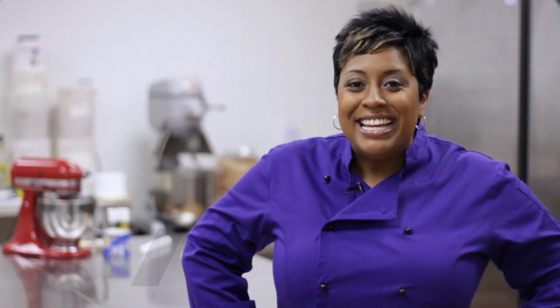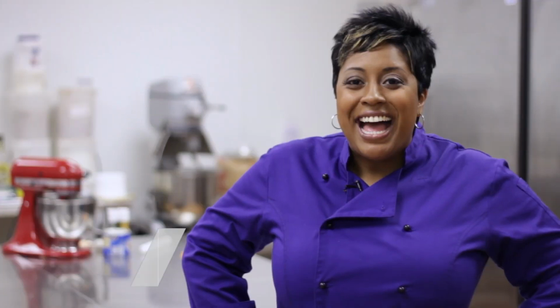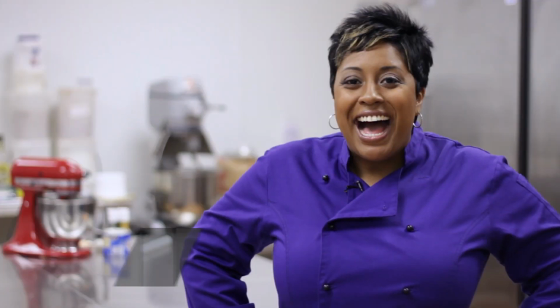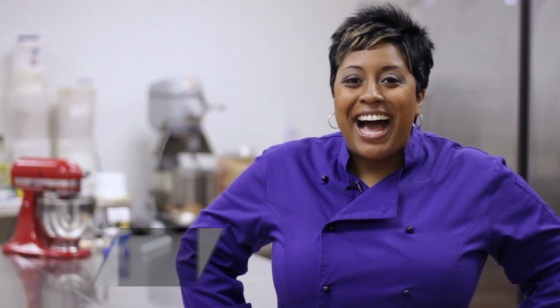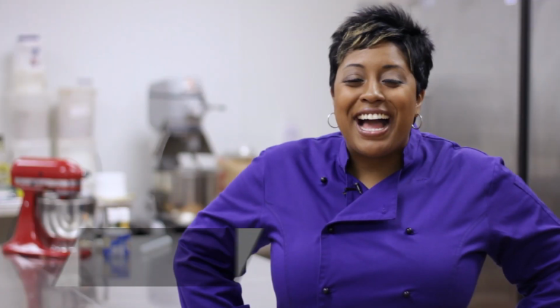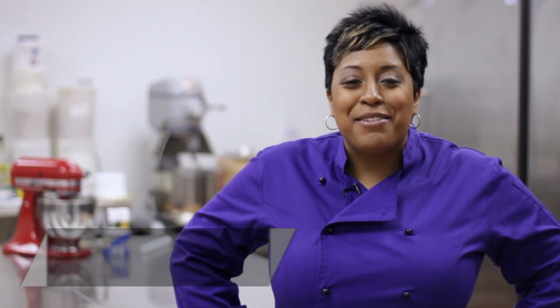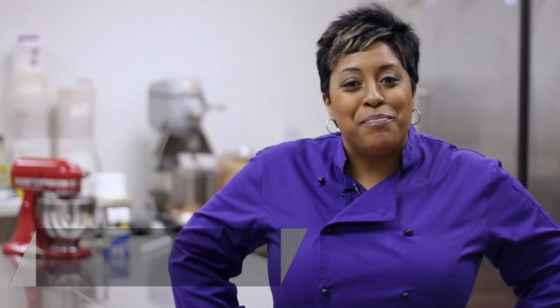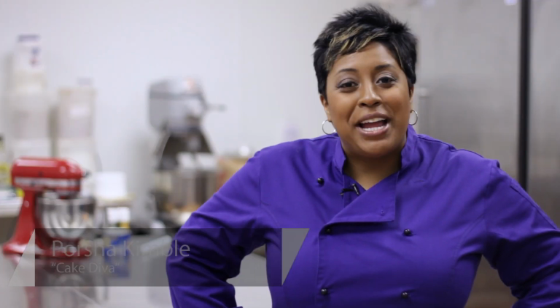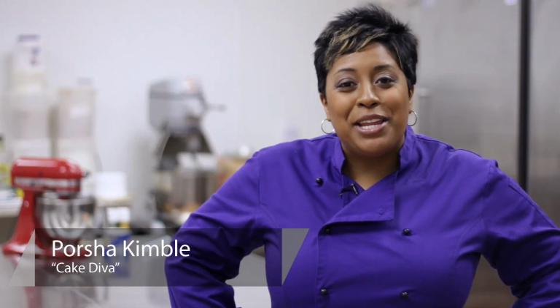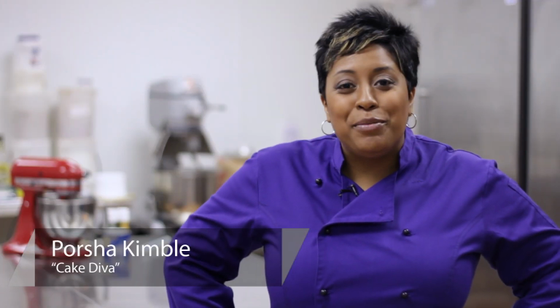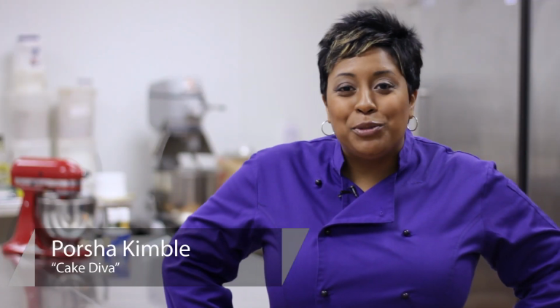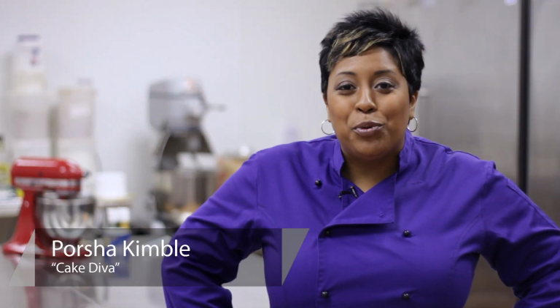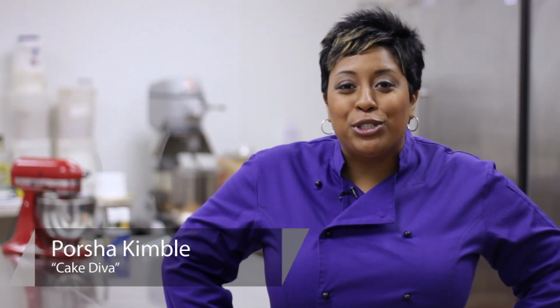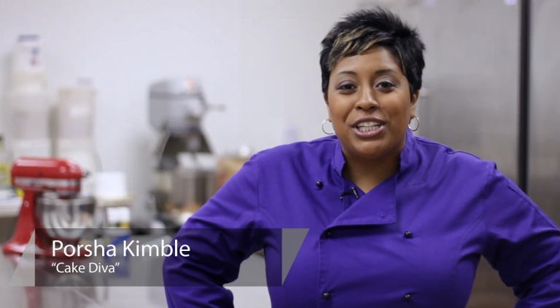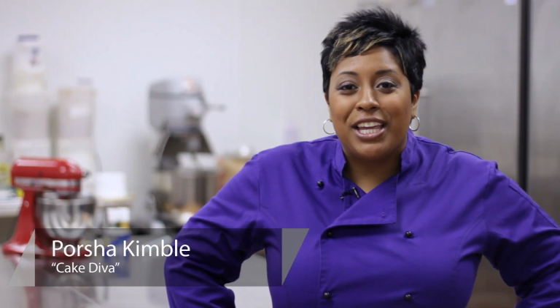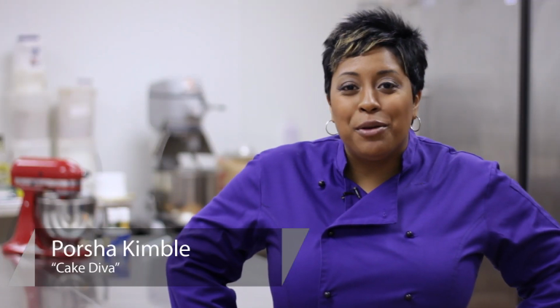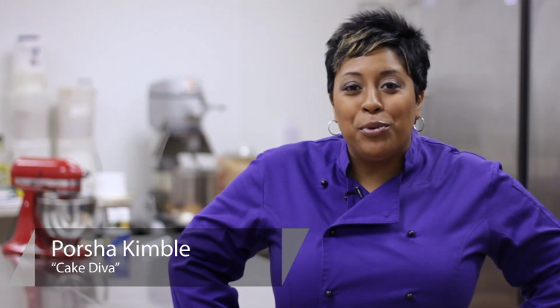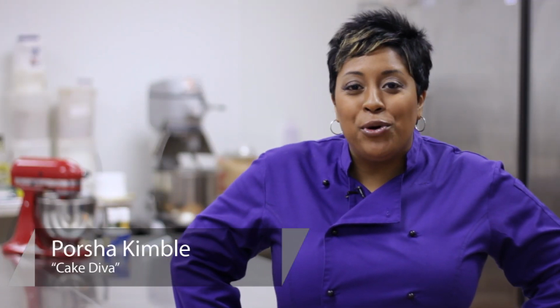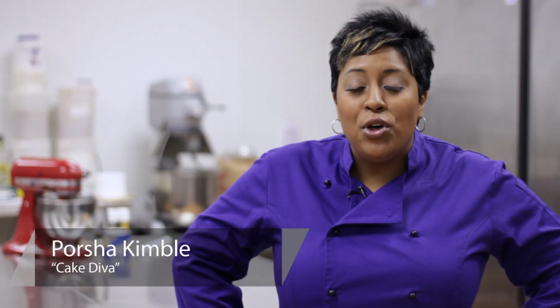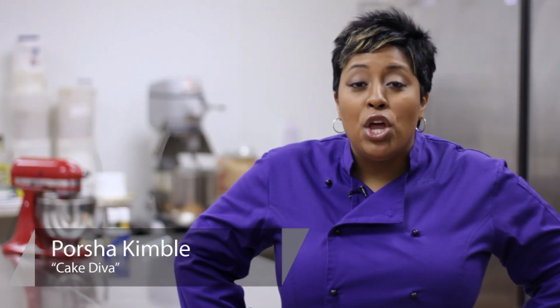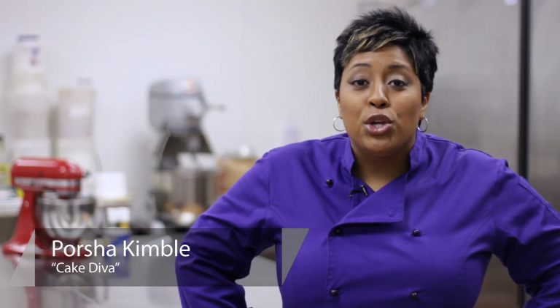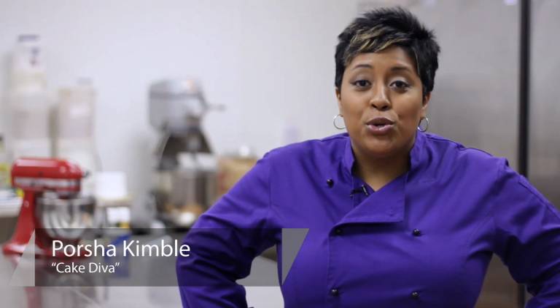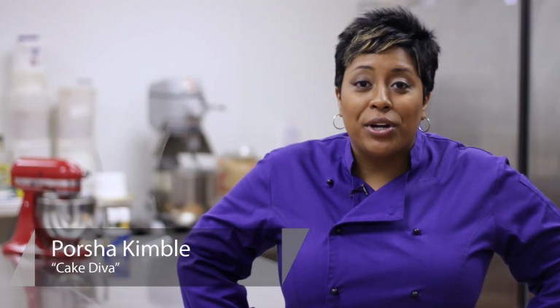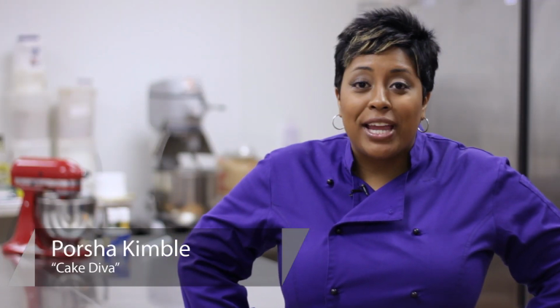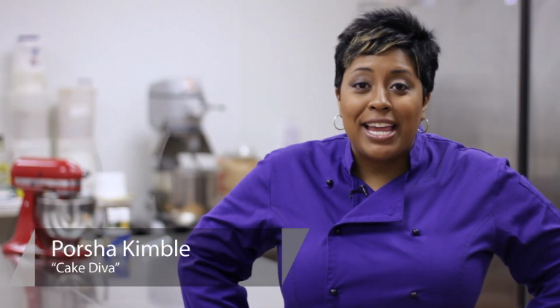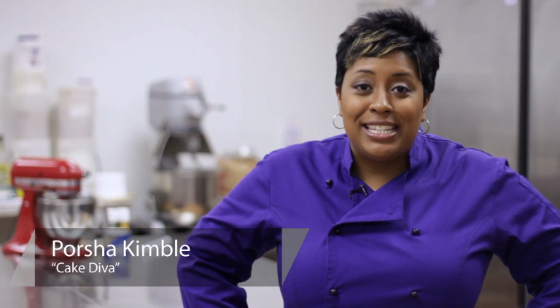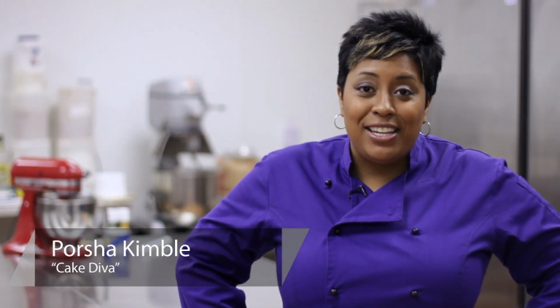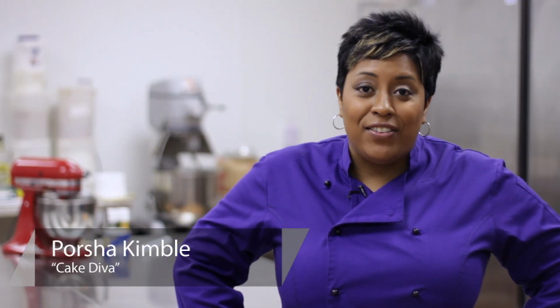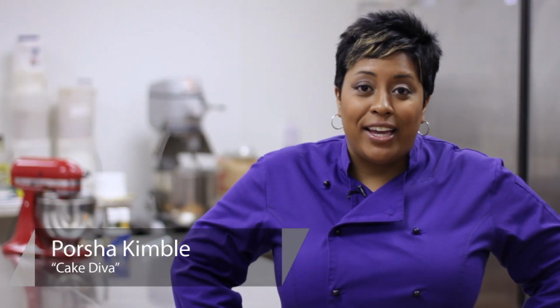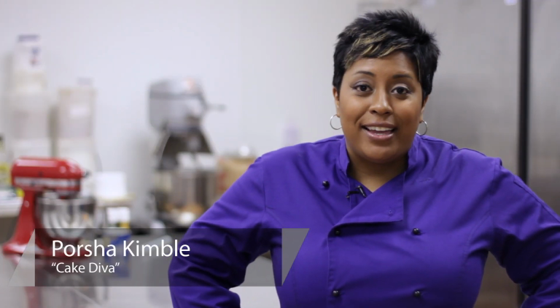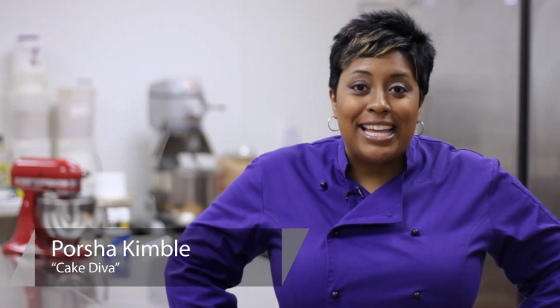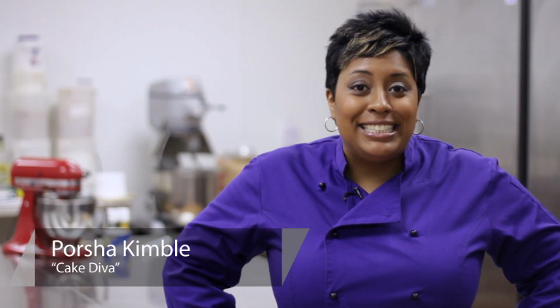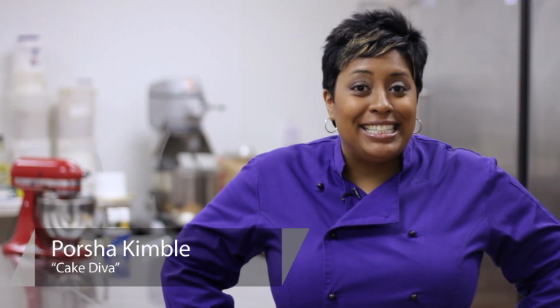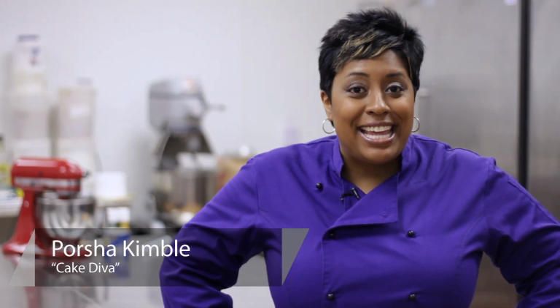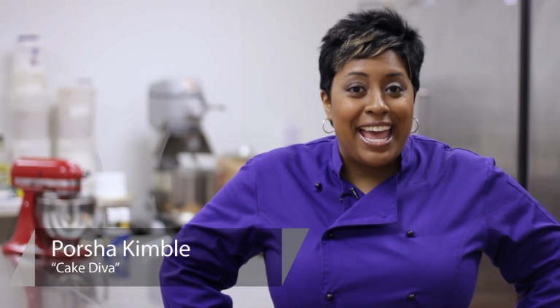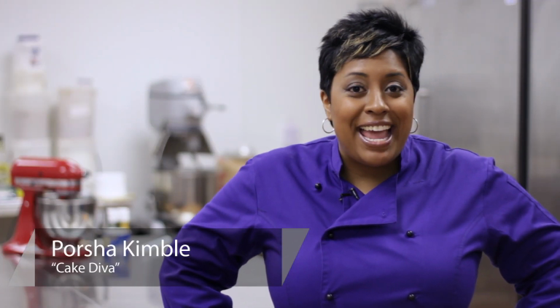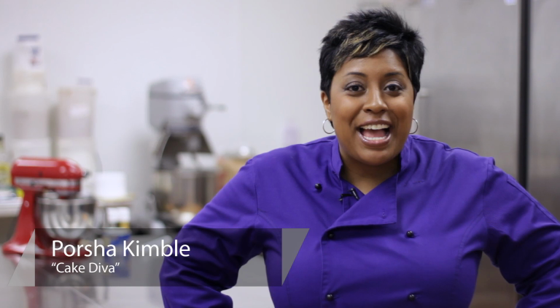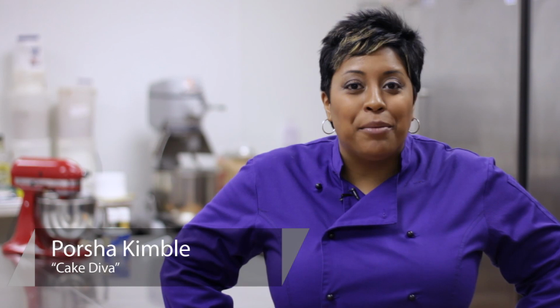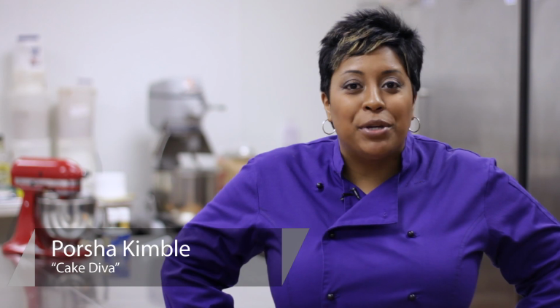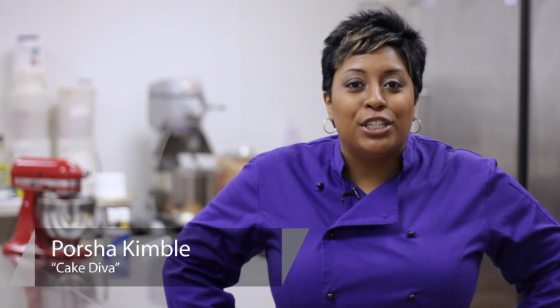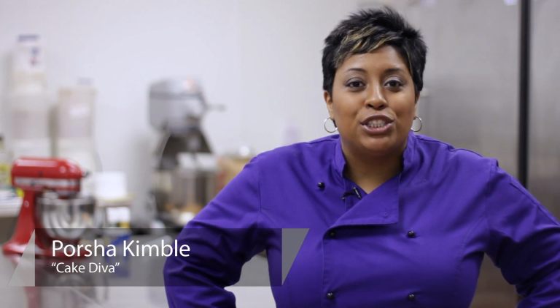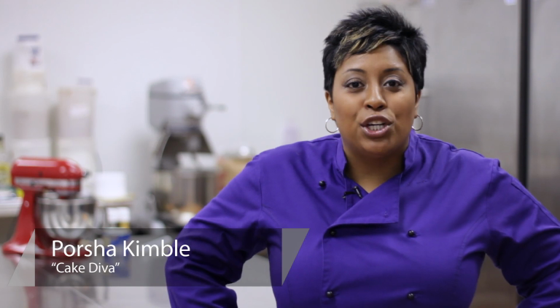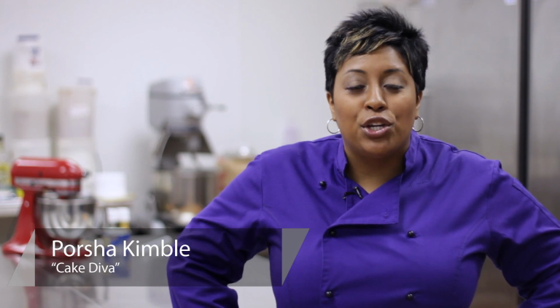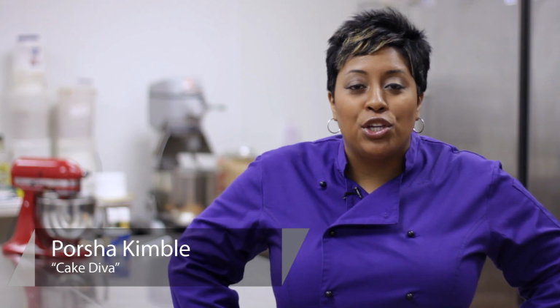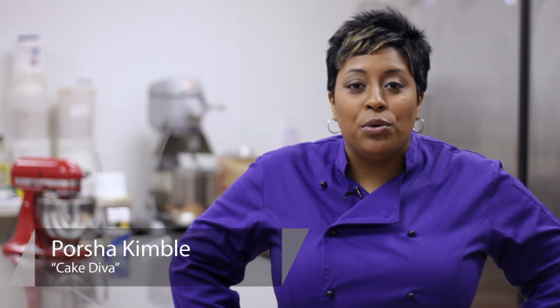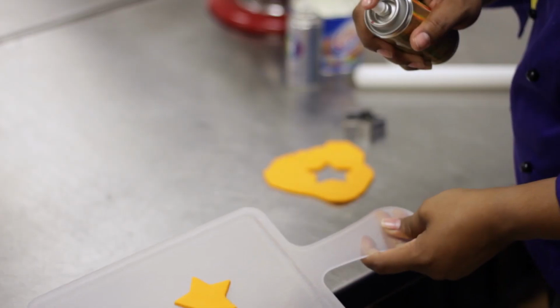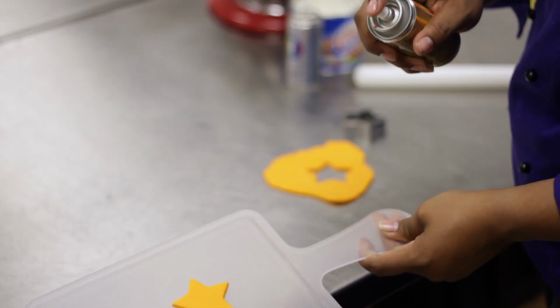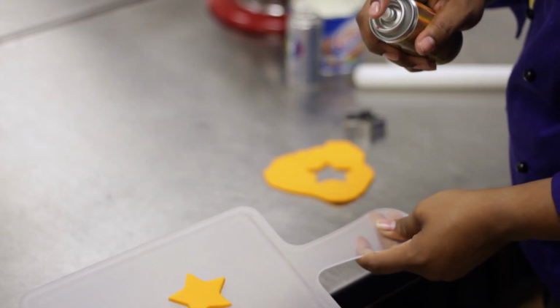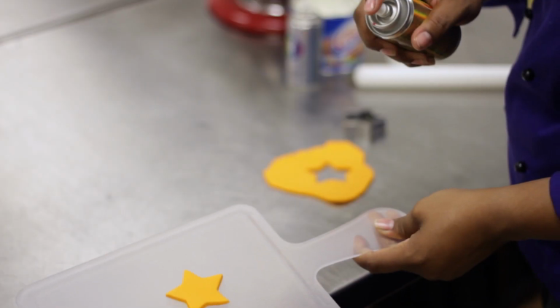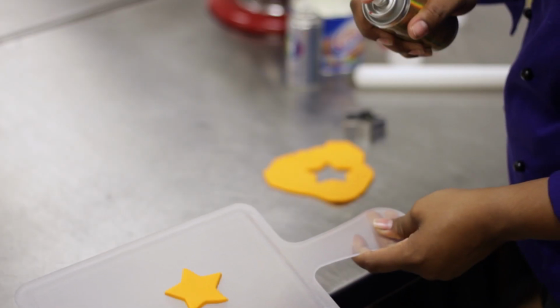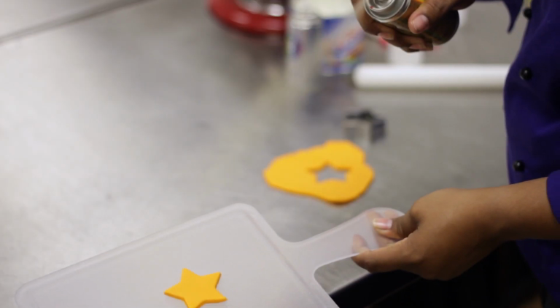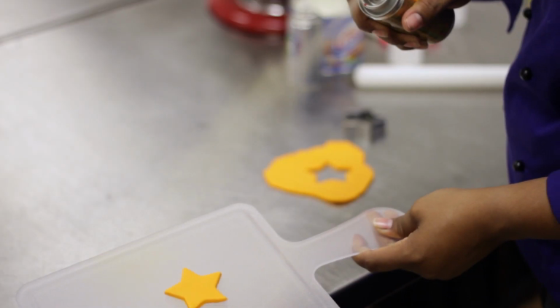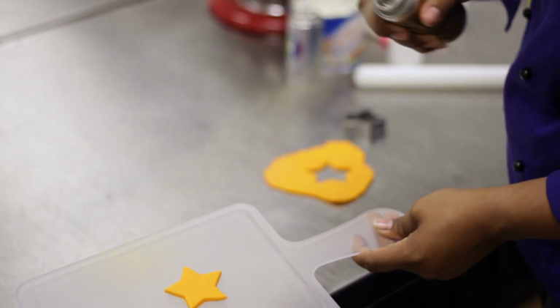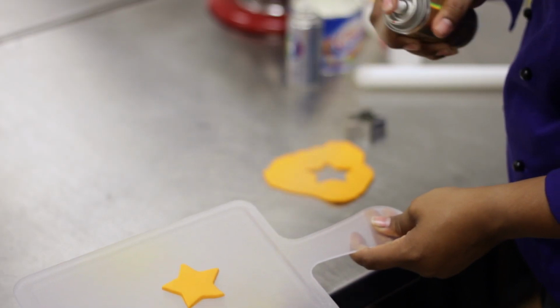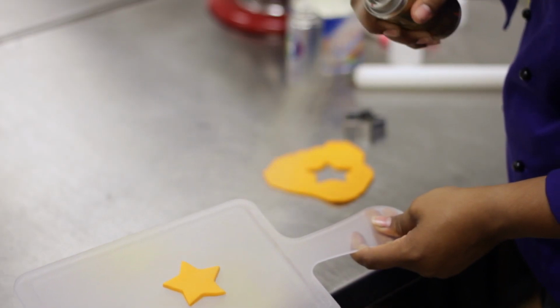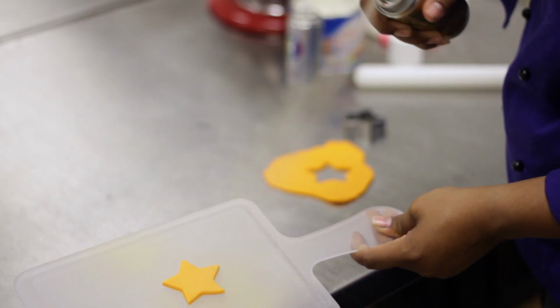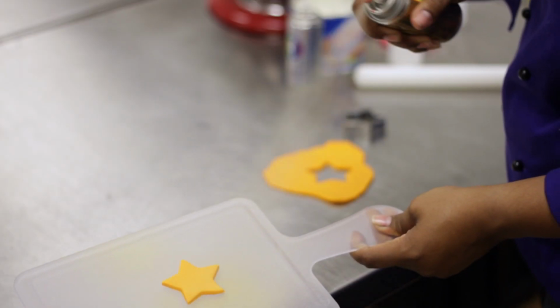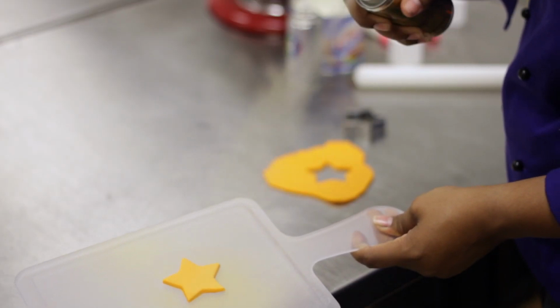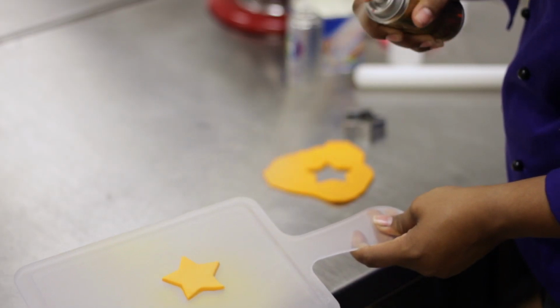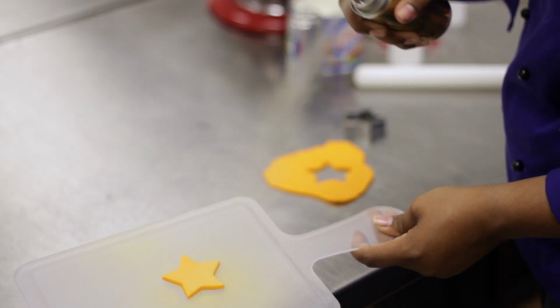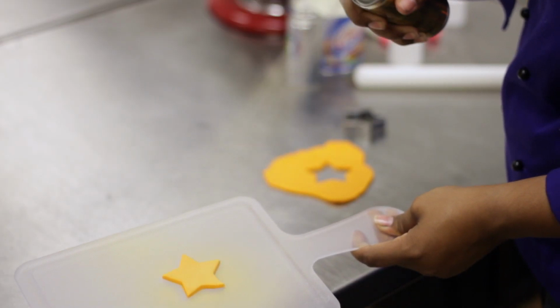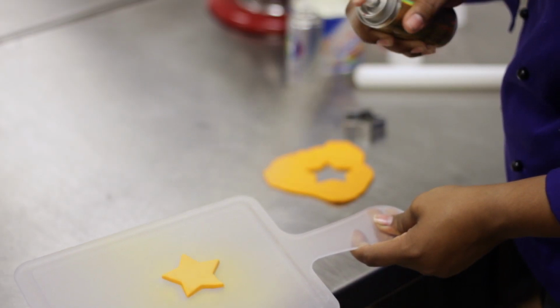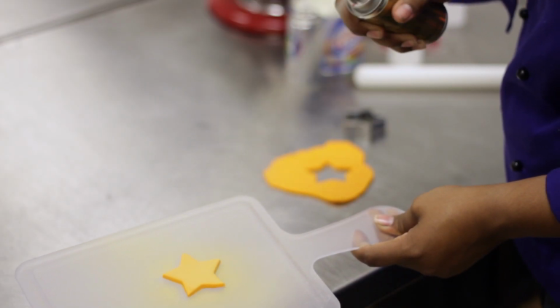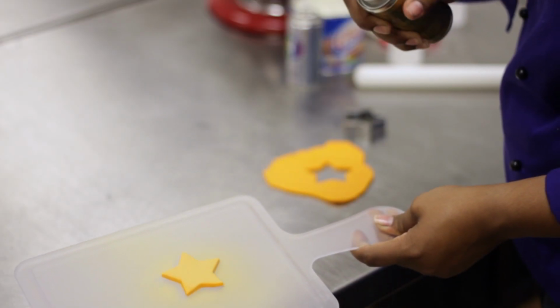Hi, my name is Portia Kimball, your Cake Diva, and today I'm going to show you how to decorate fondant with shimmer.